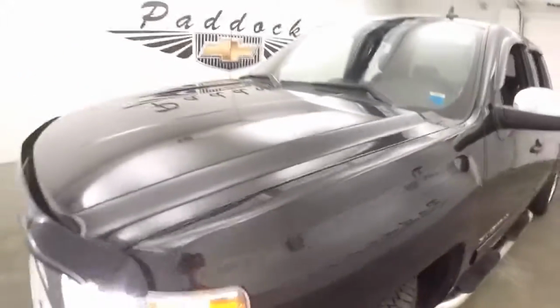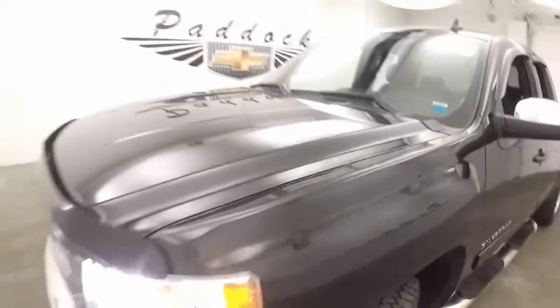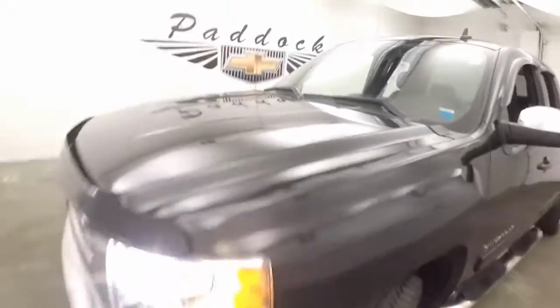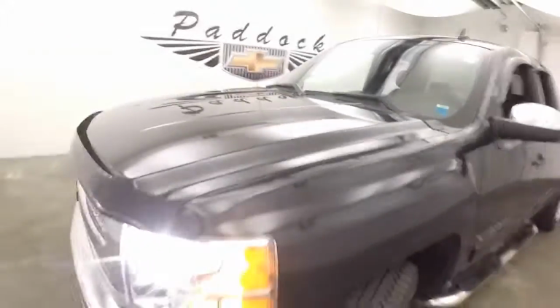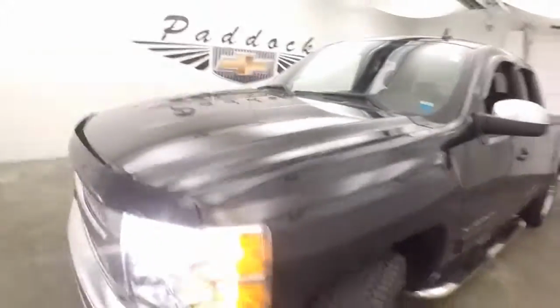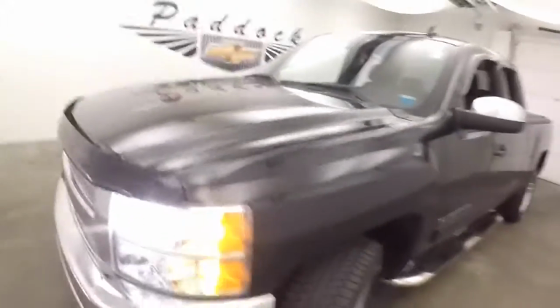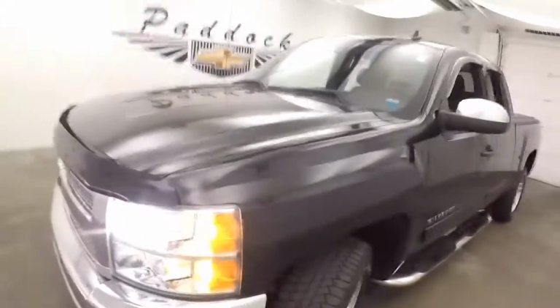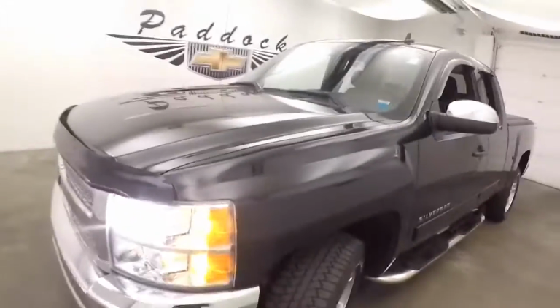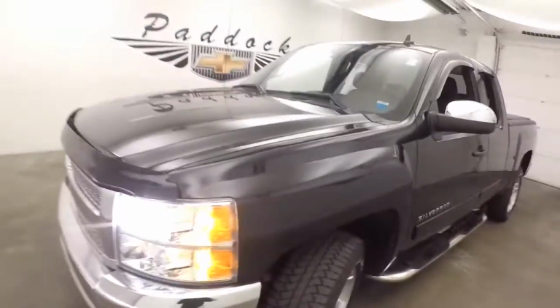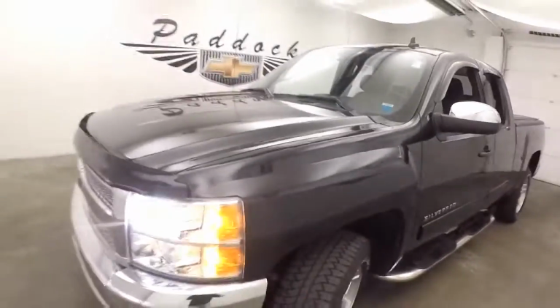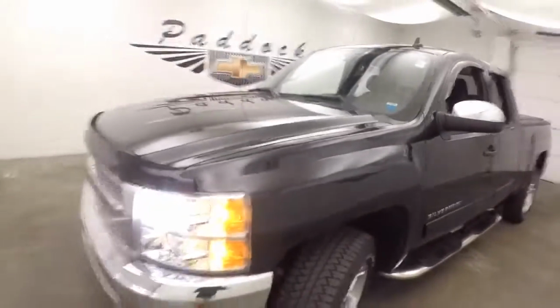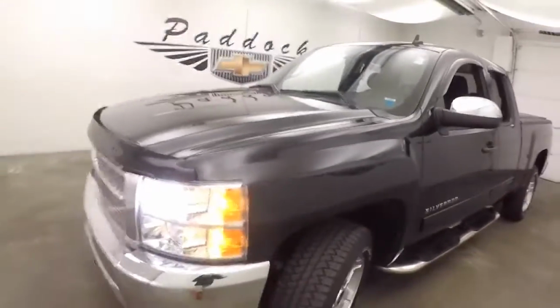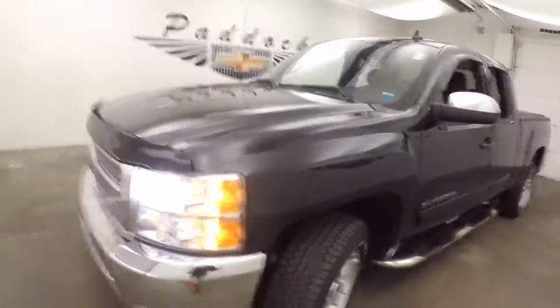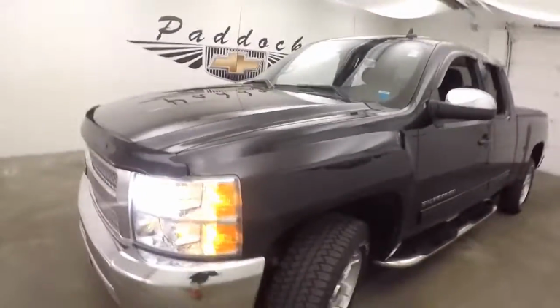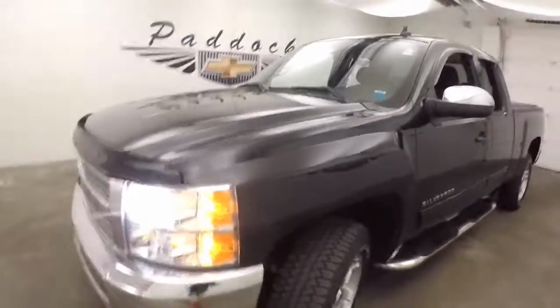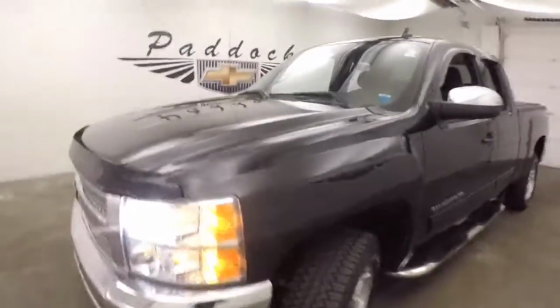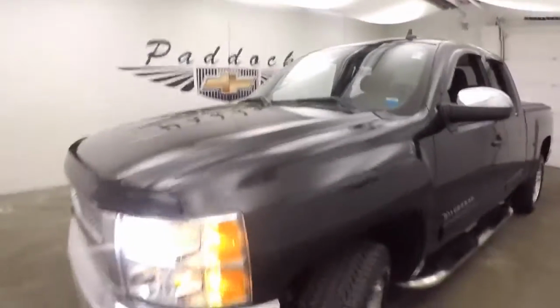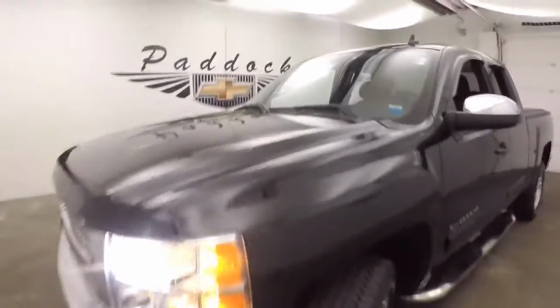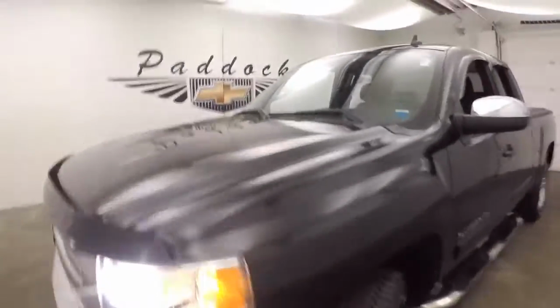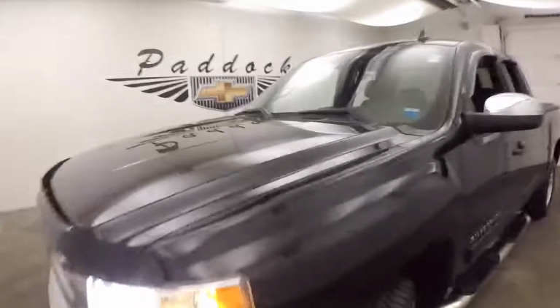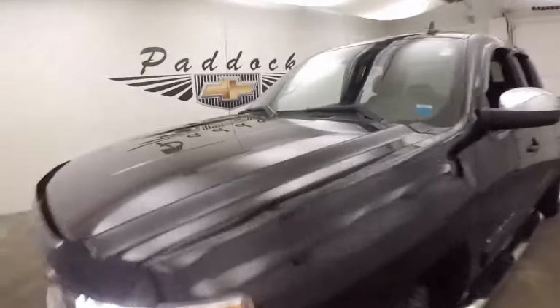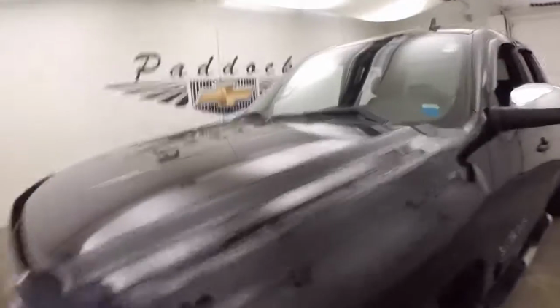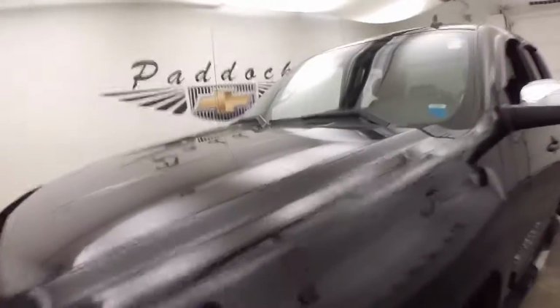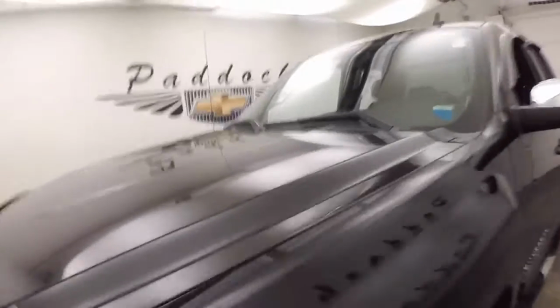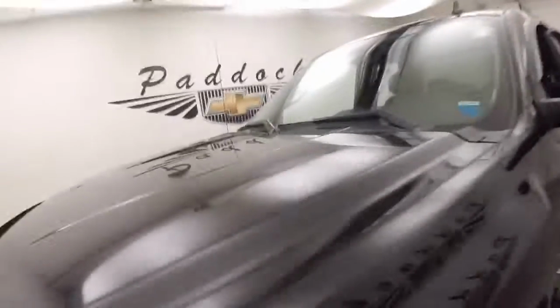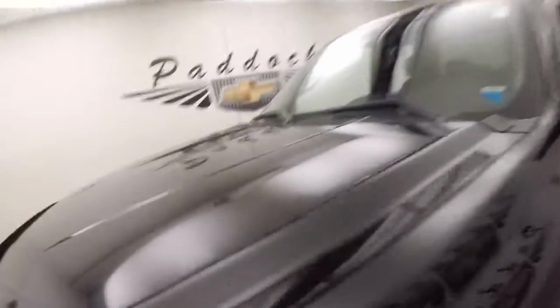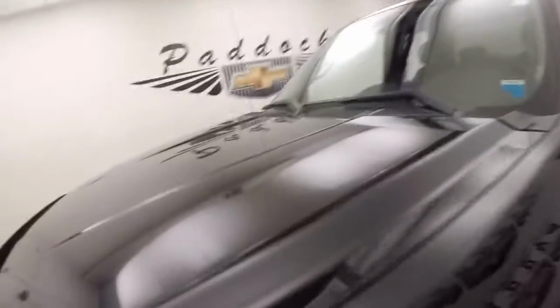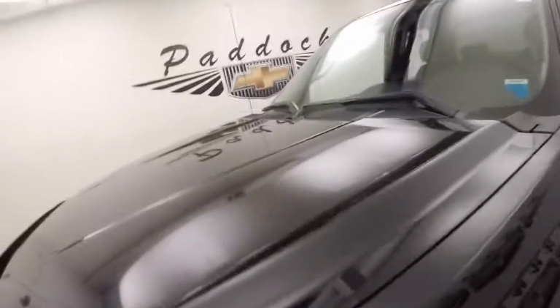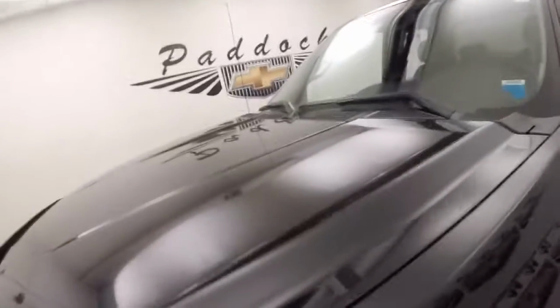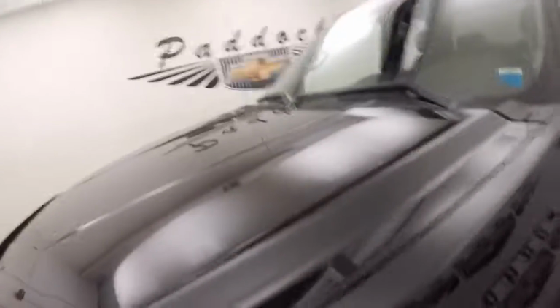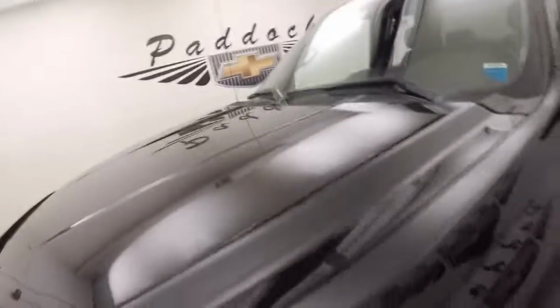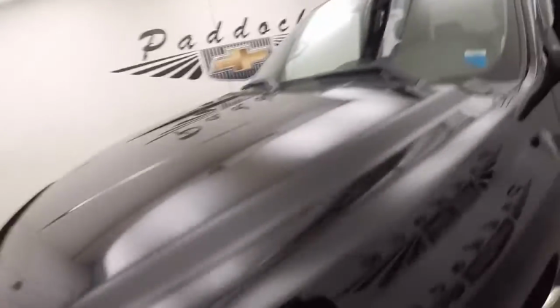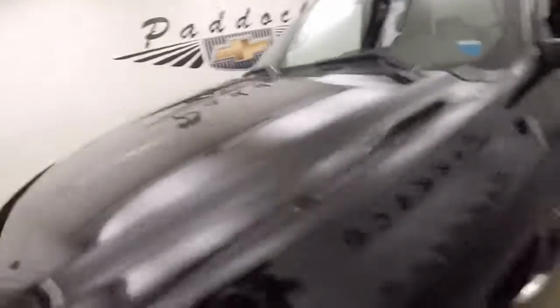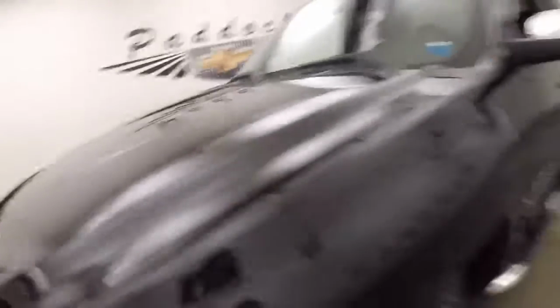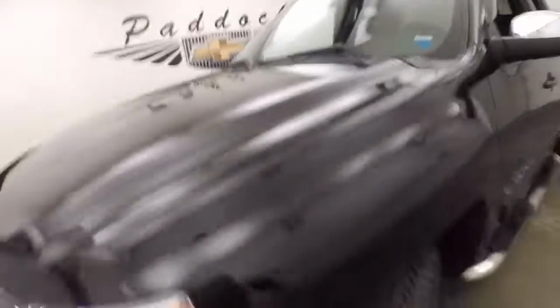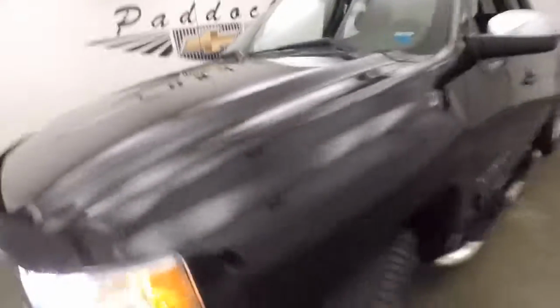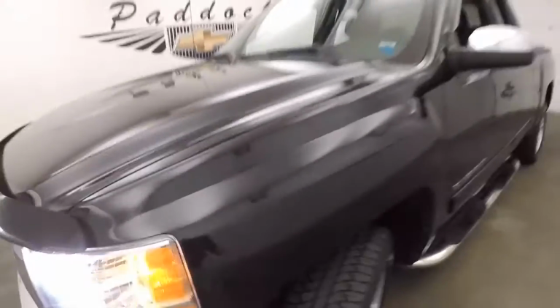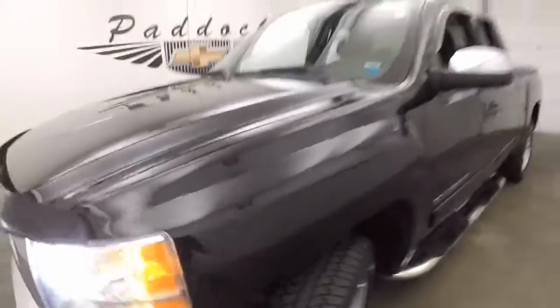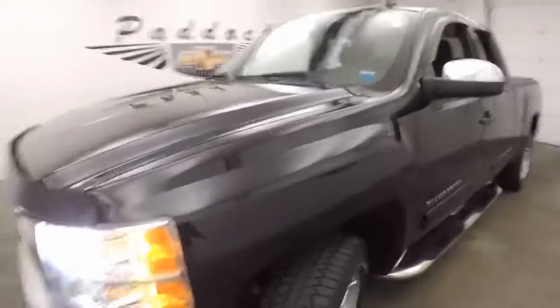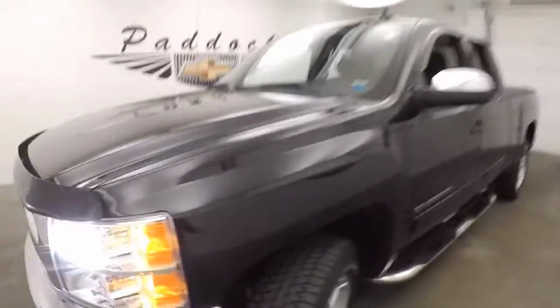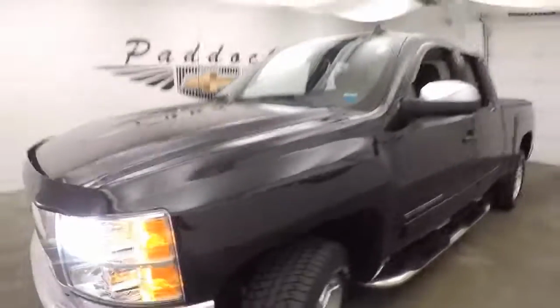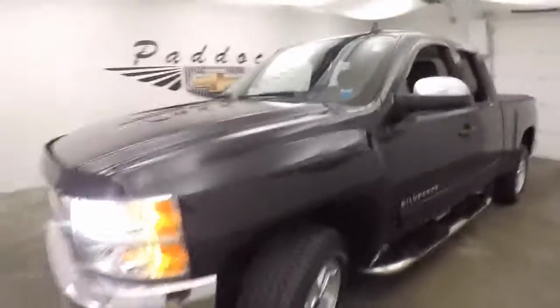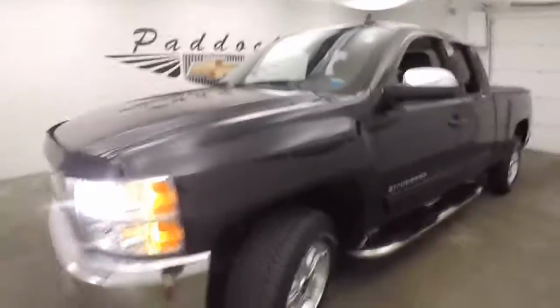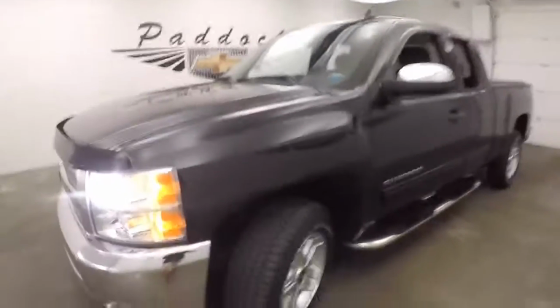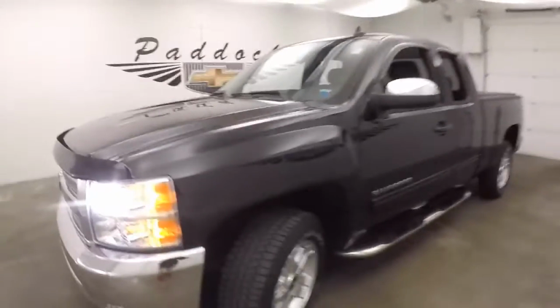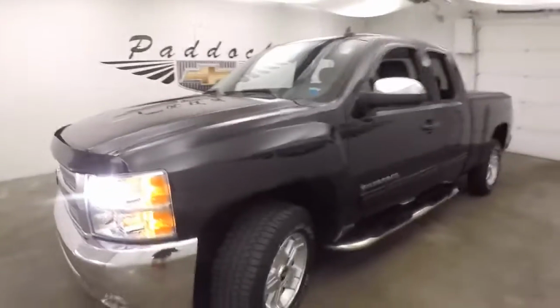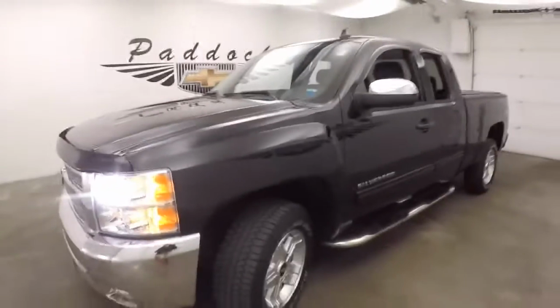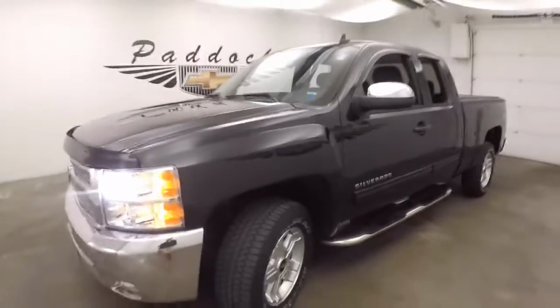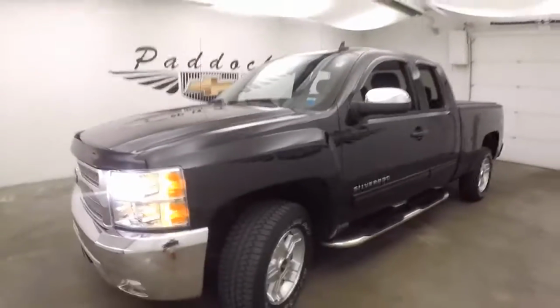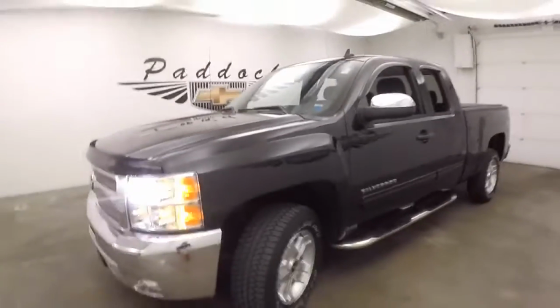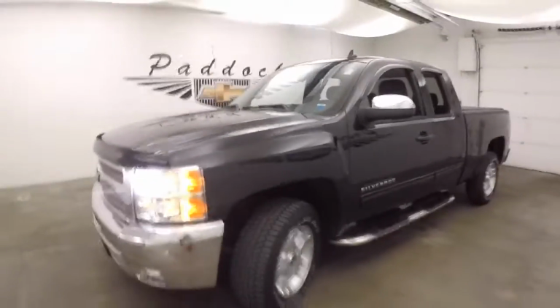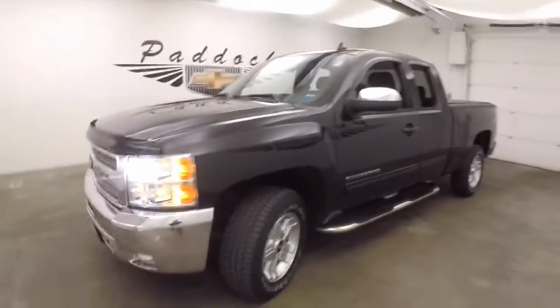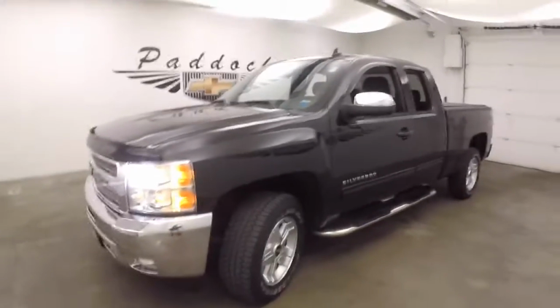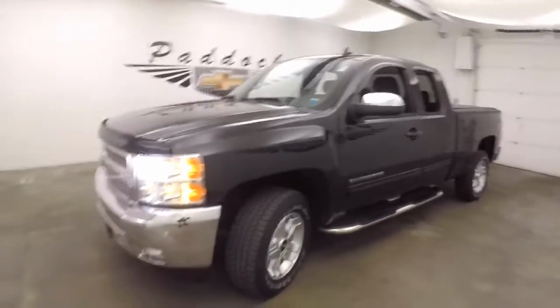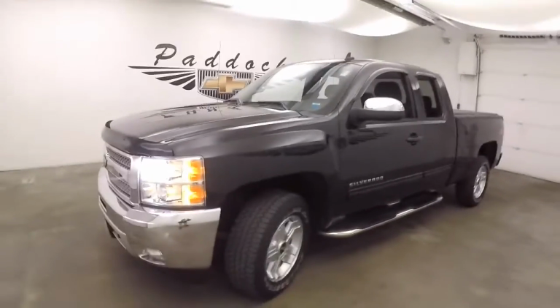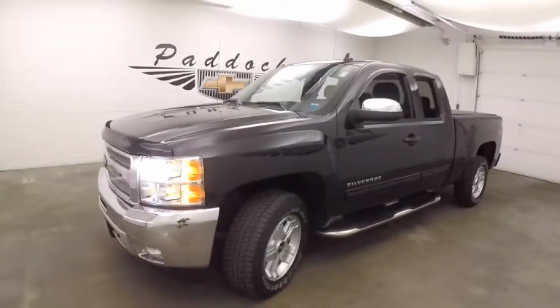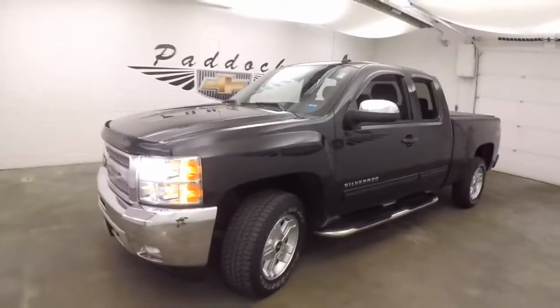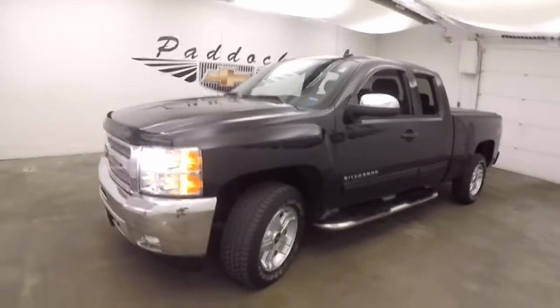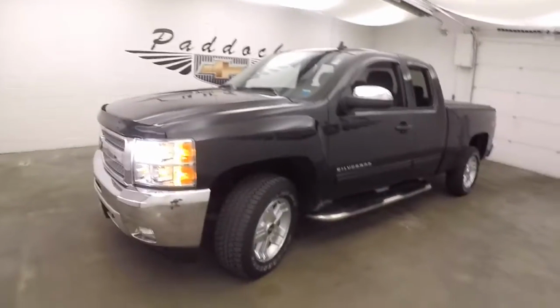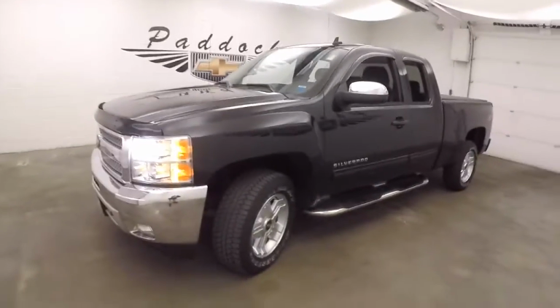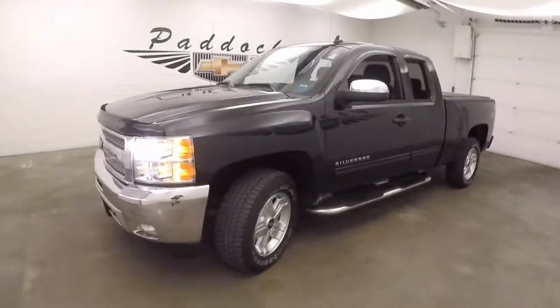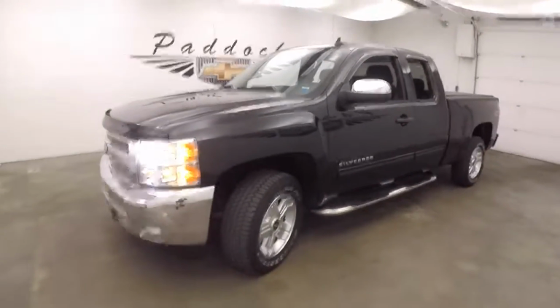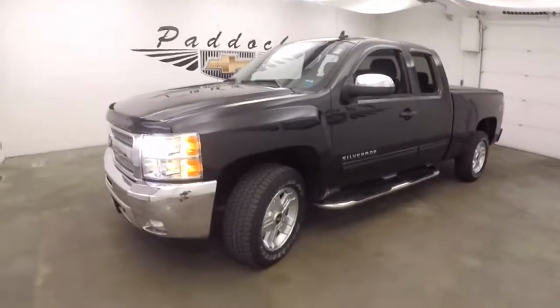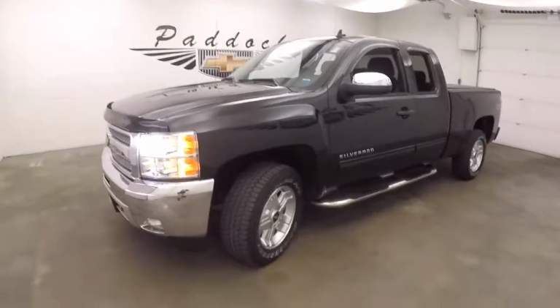It's a 2012 Chevy Silverado 1500 Z71 4x4.